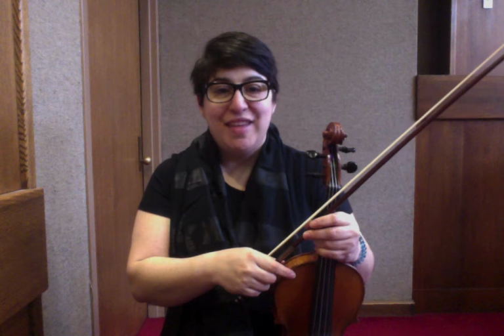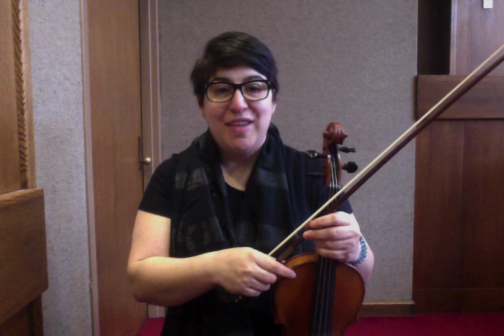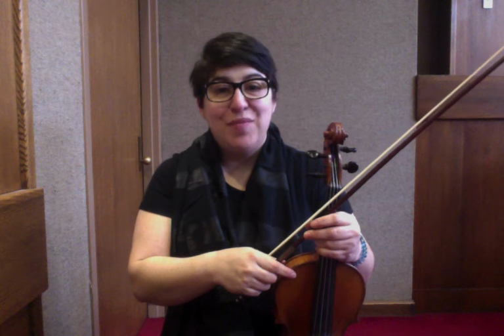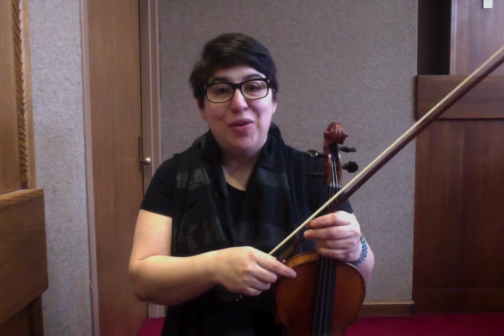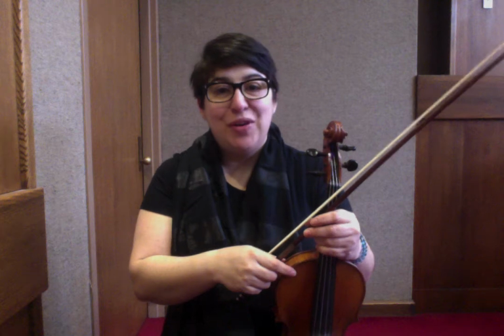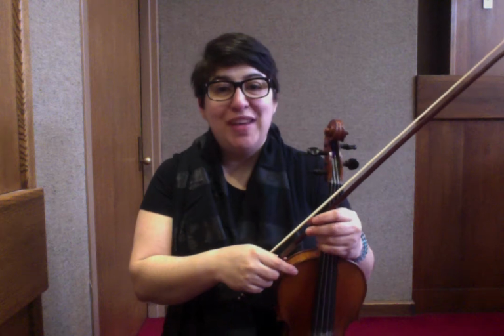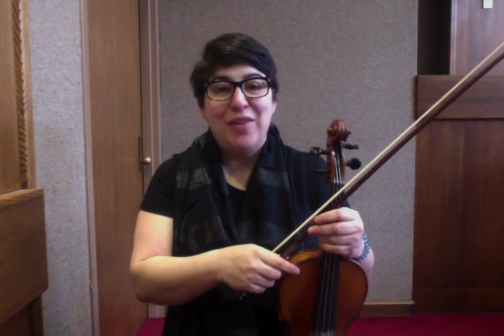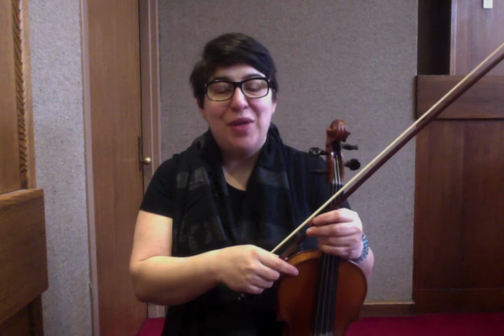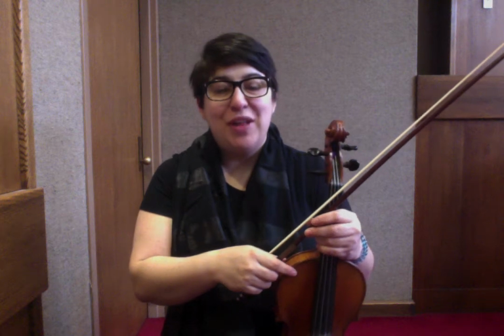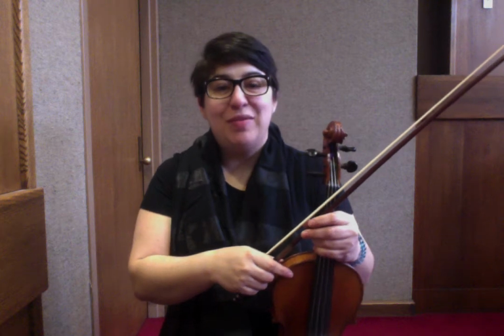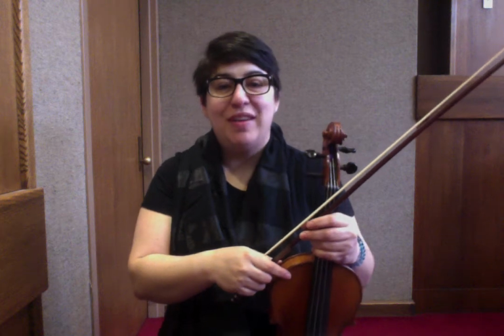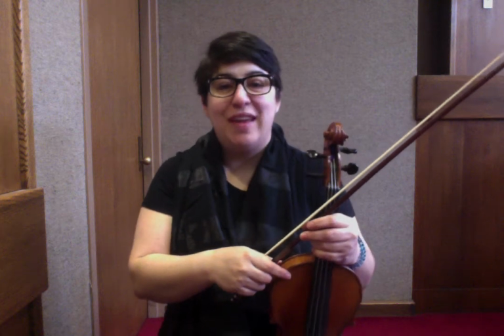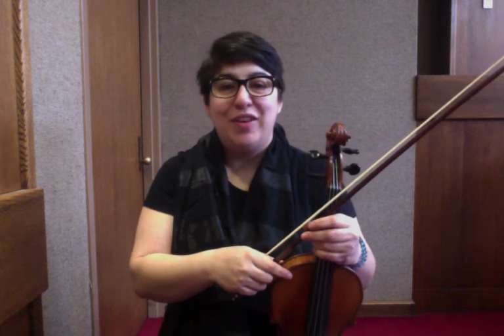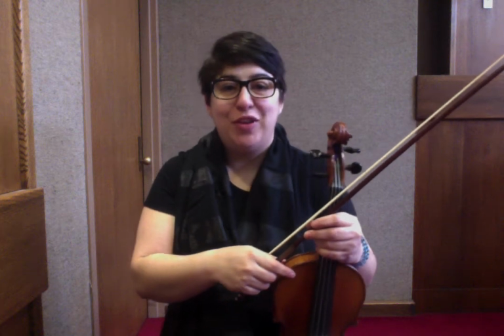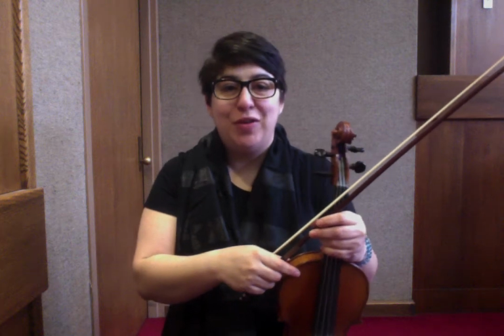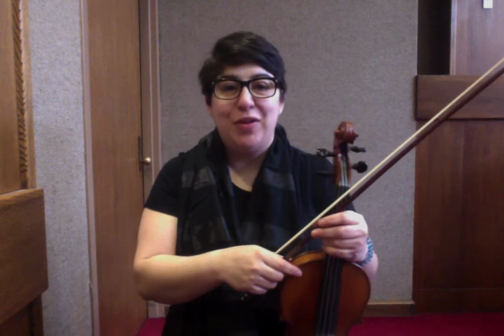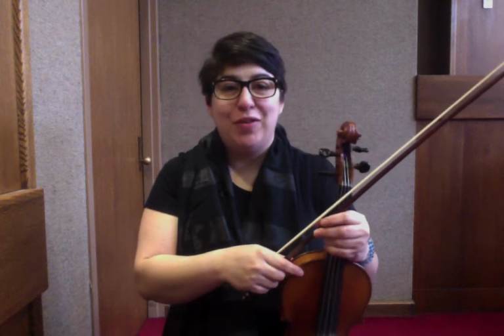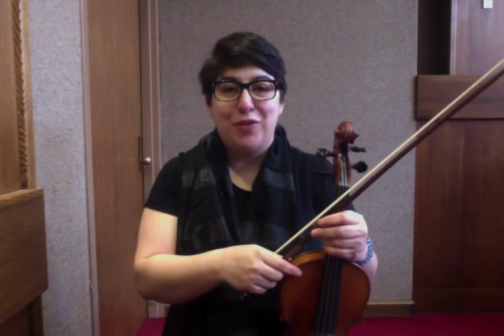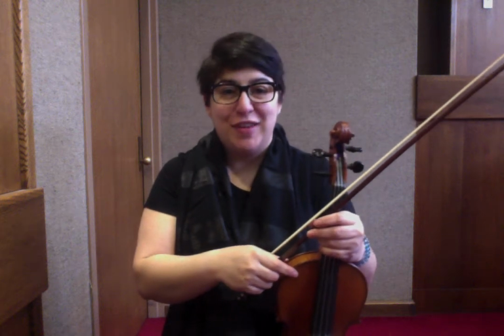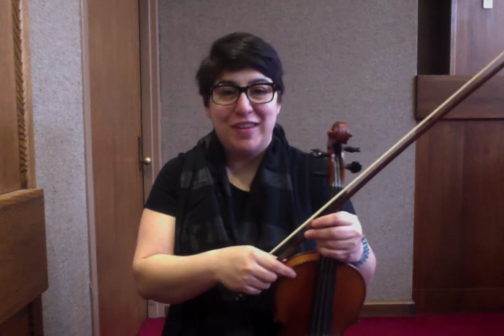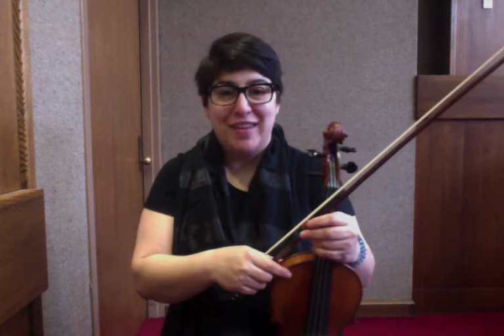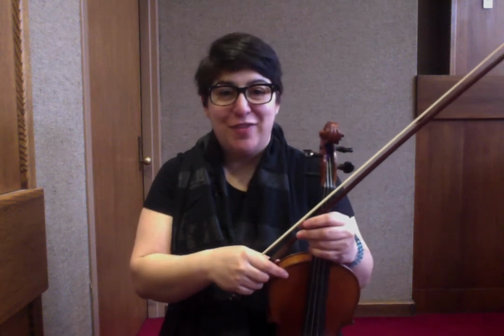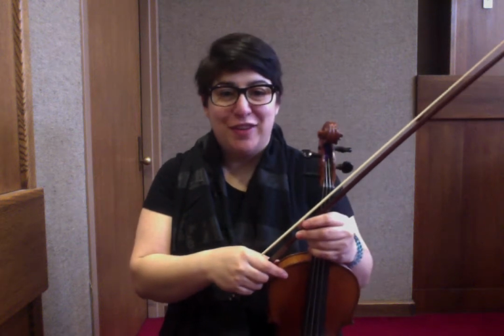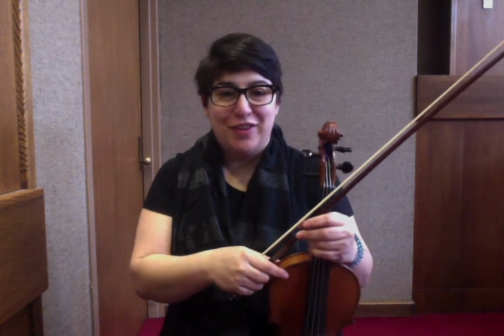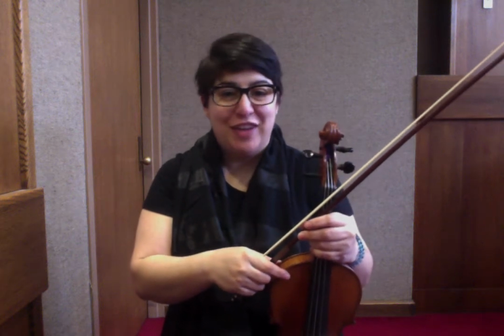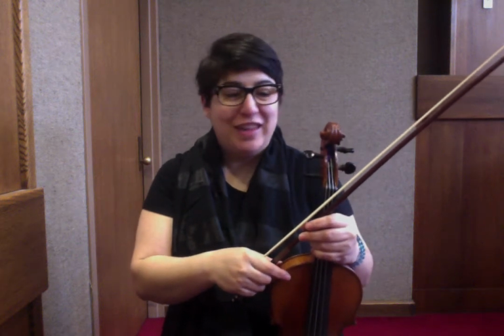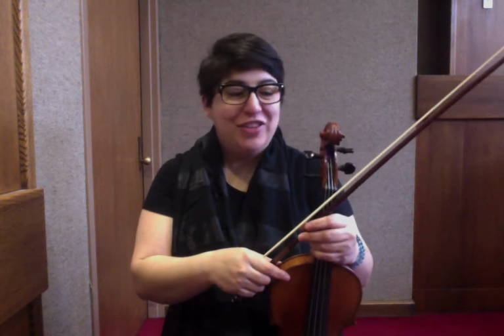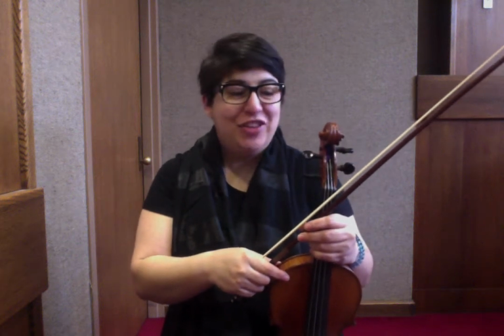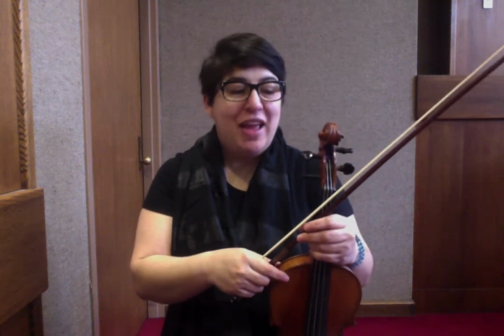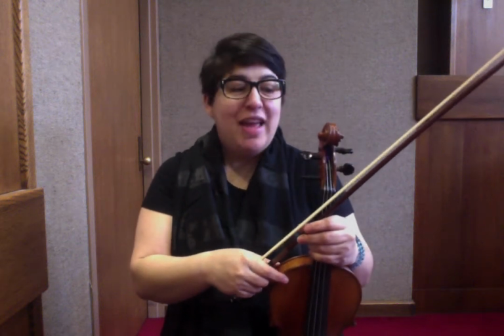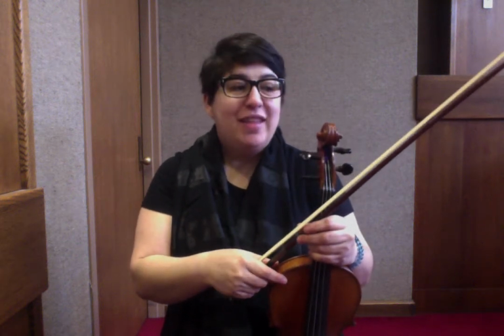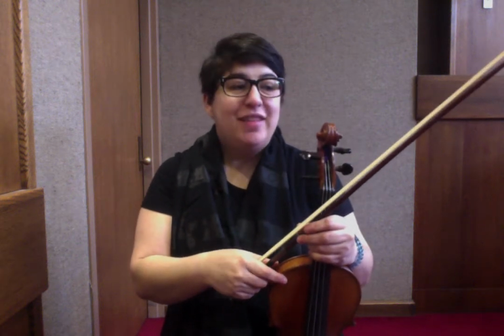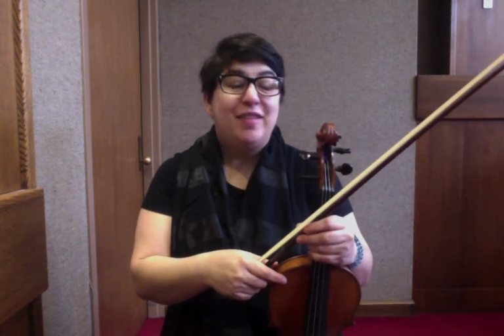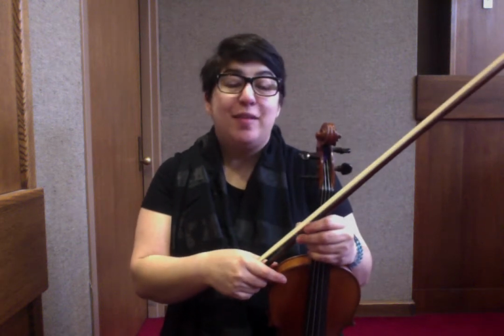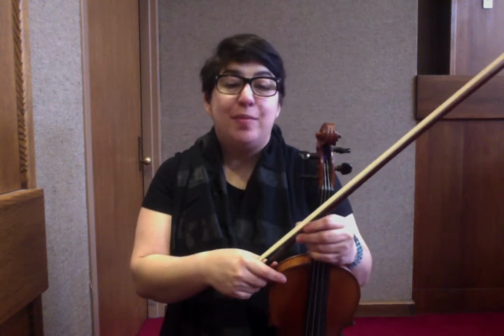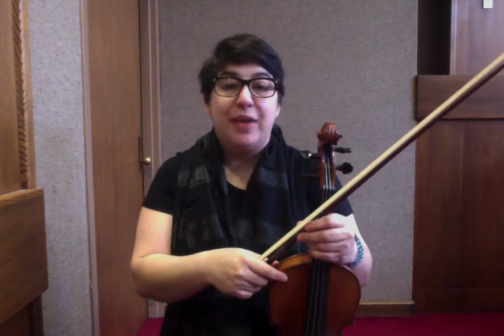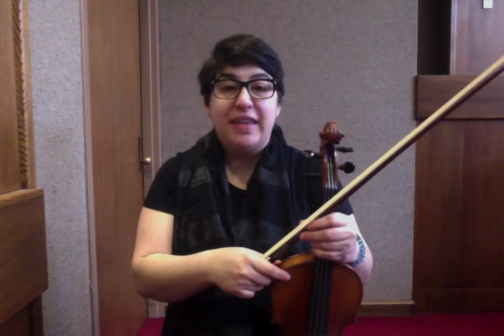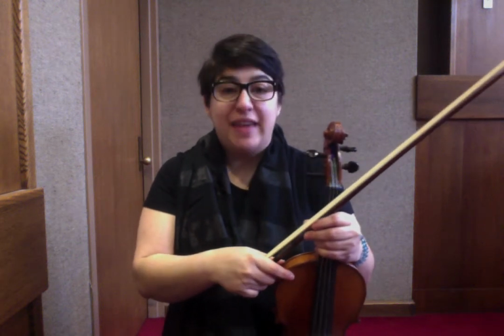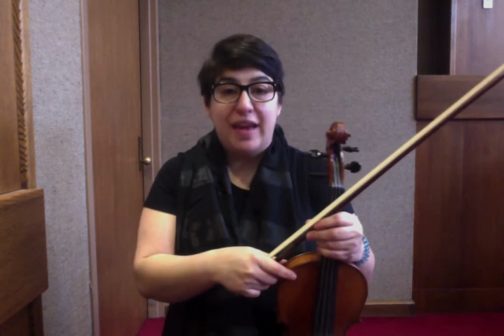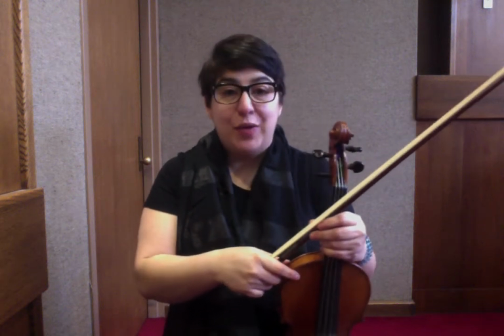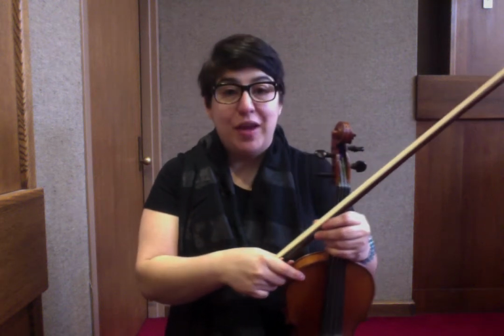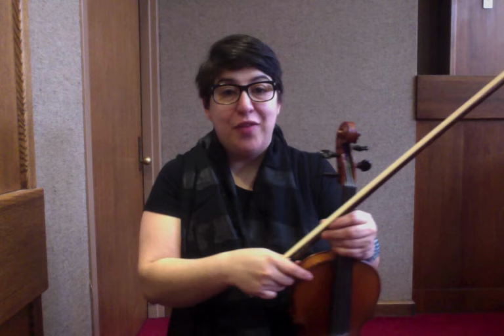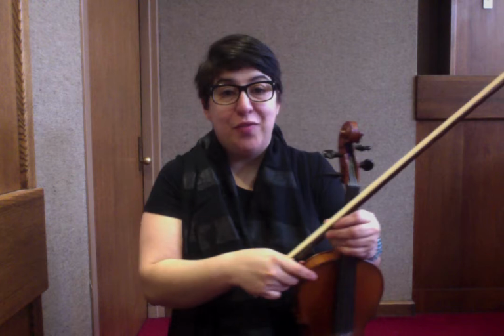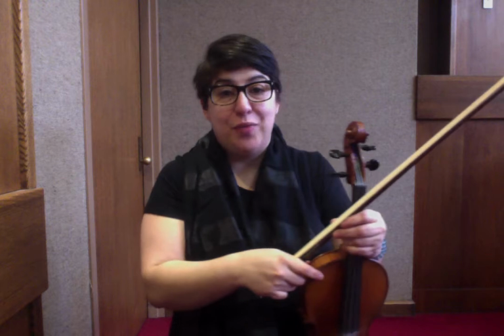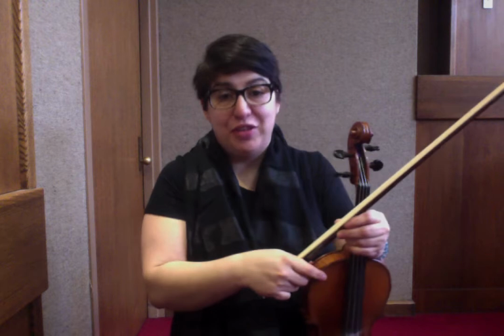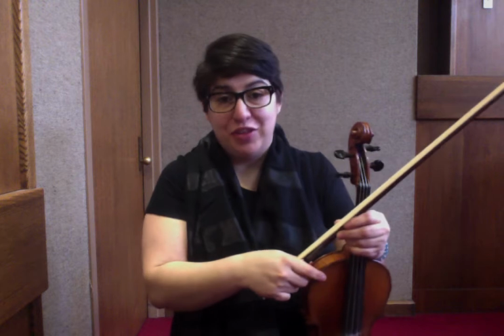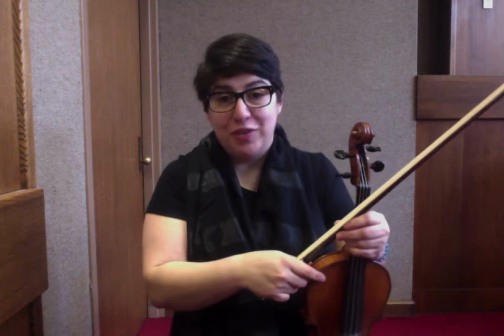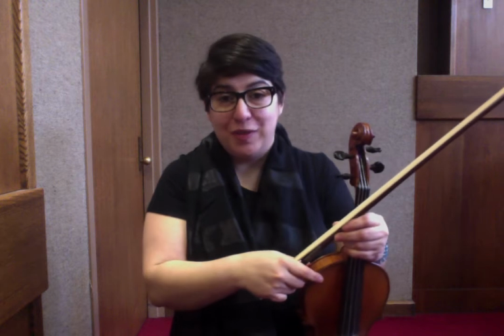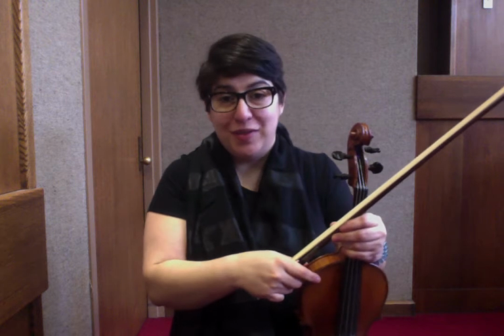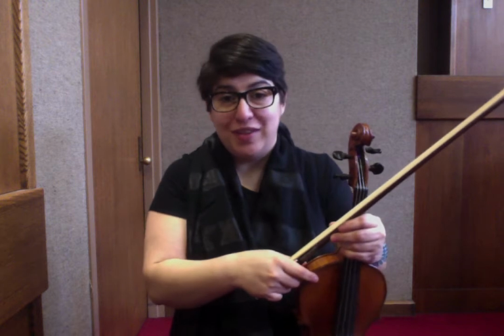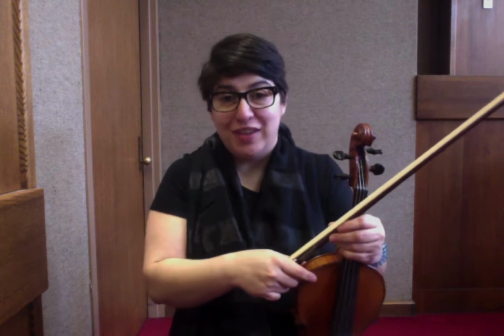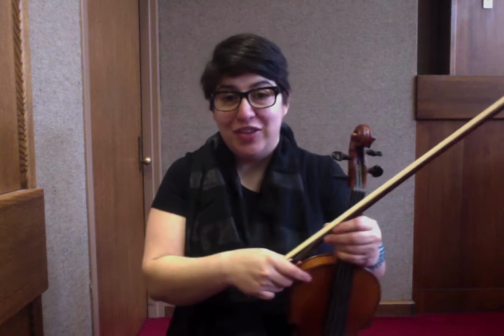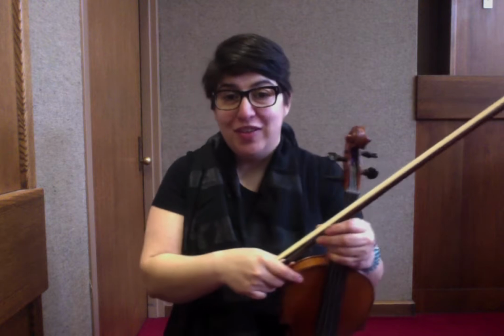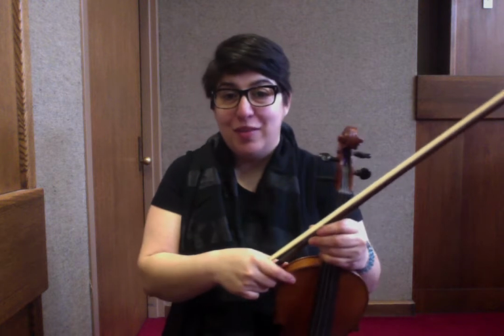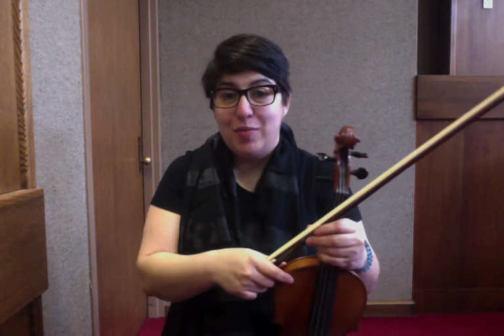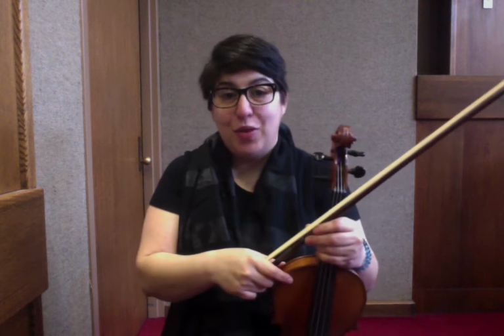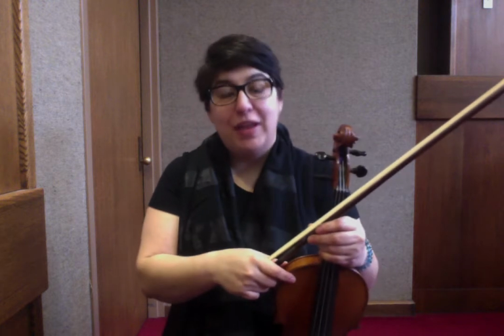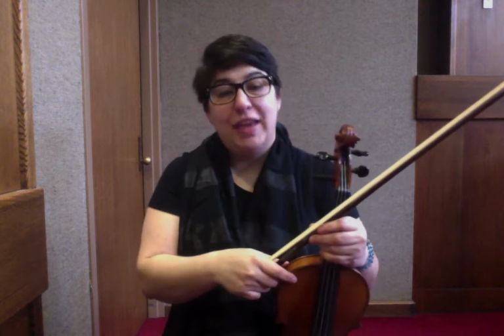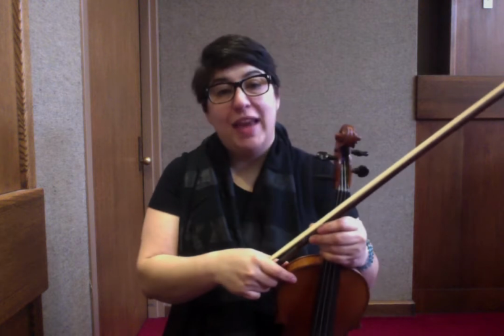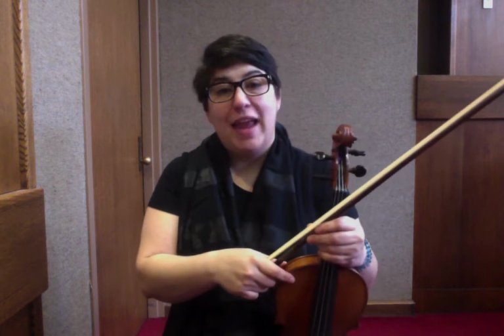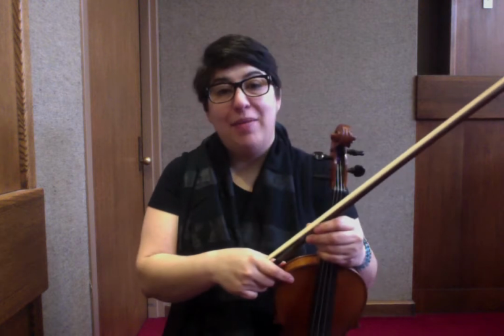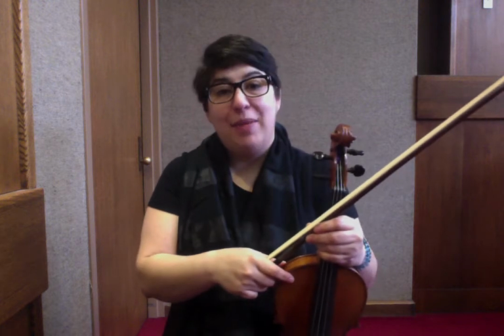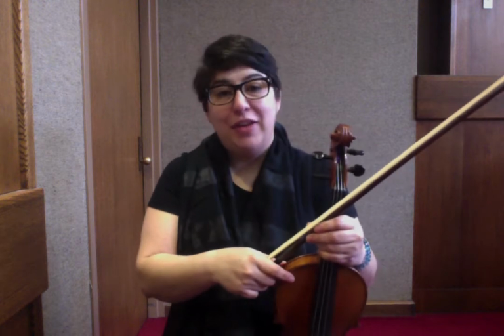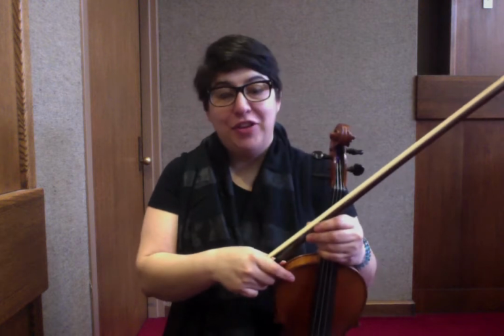Good morning and welcome to Day 2 of the 14 Day Fiddle Challenge. This is the breakdown of Britches Full of Stitches, the polka in A major.